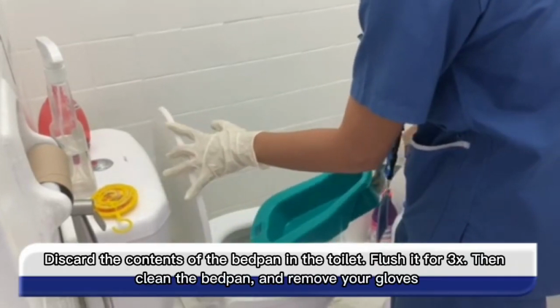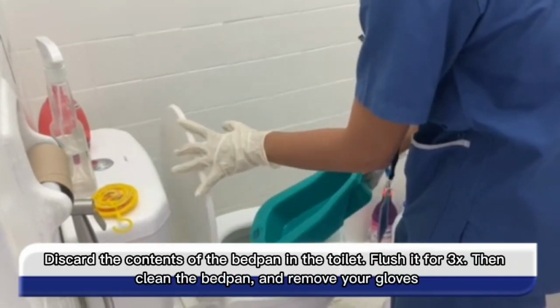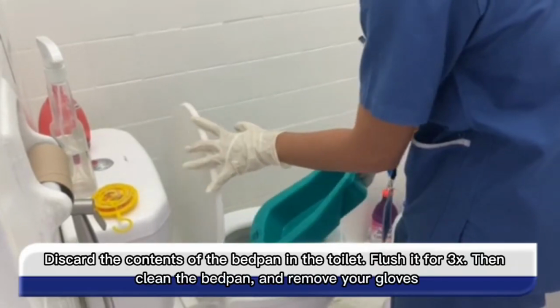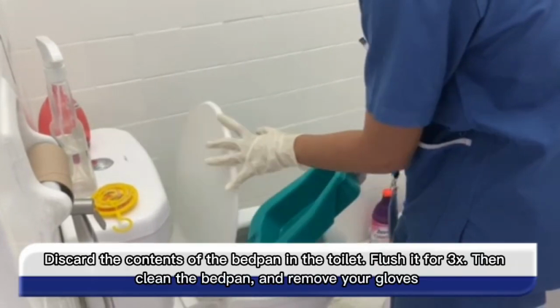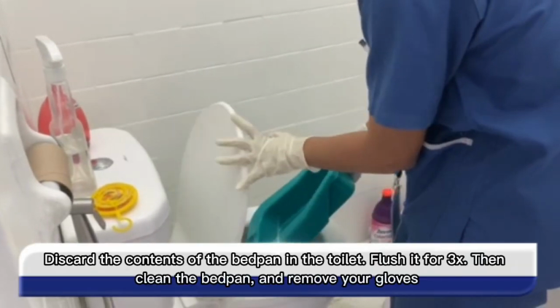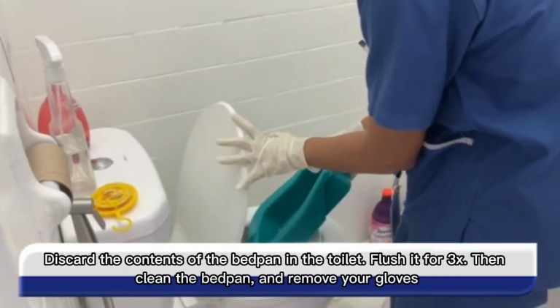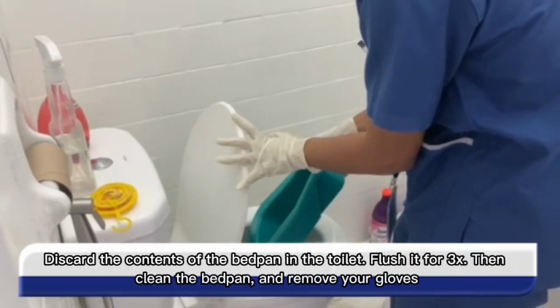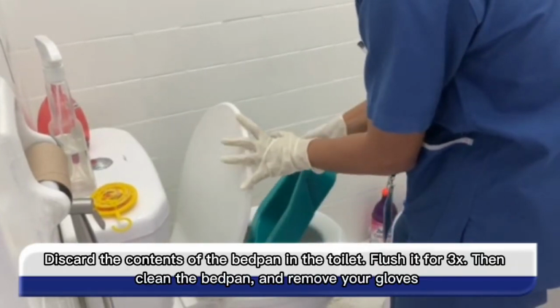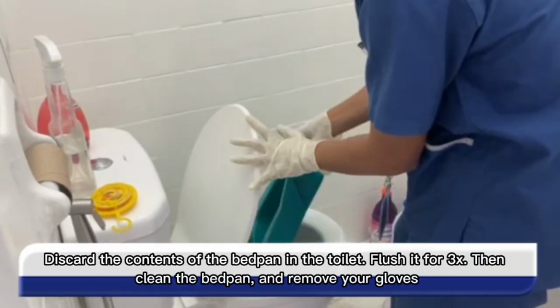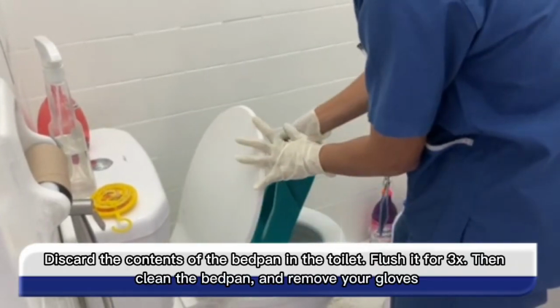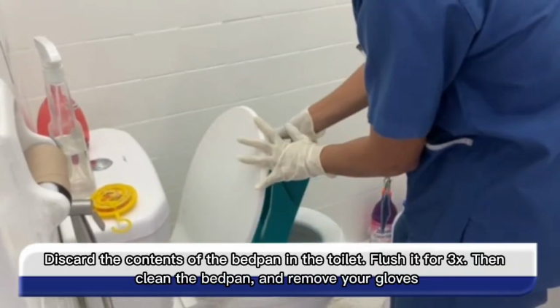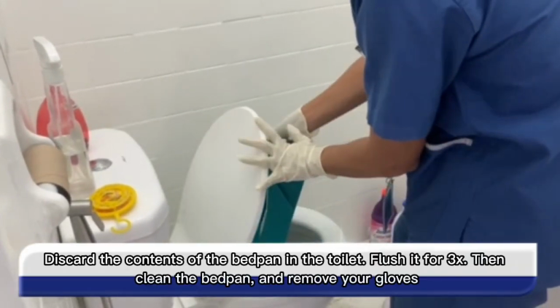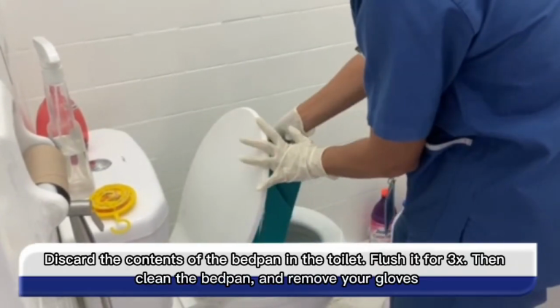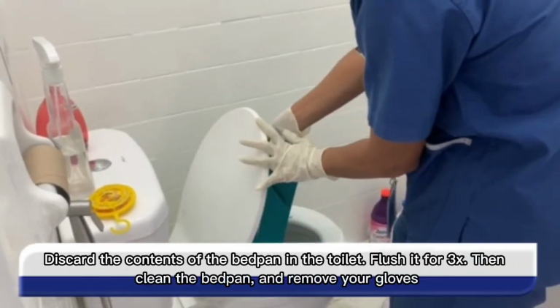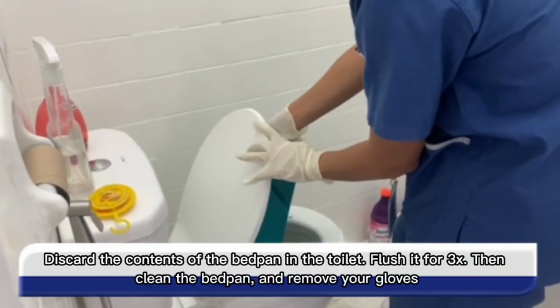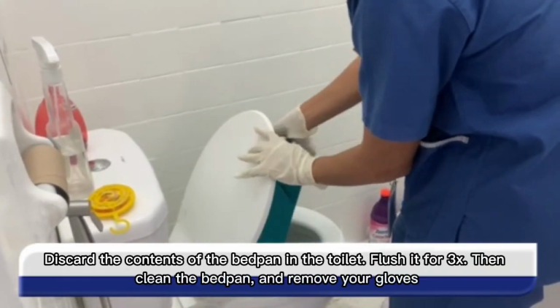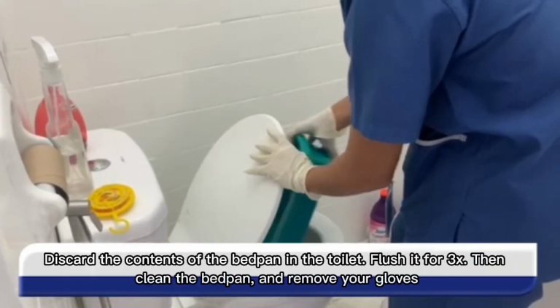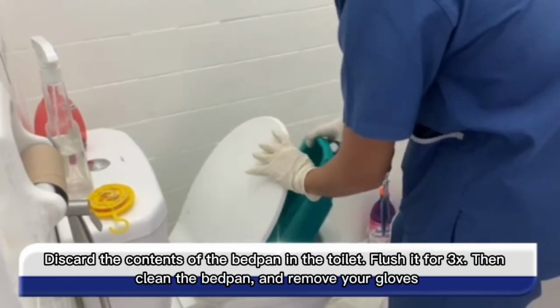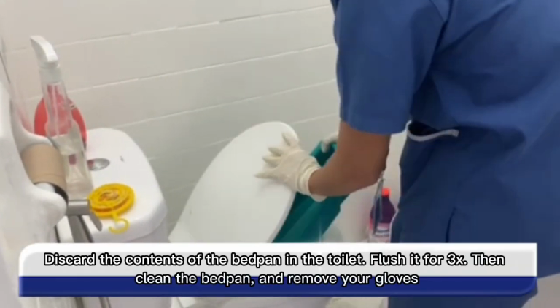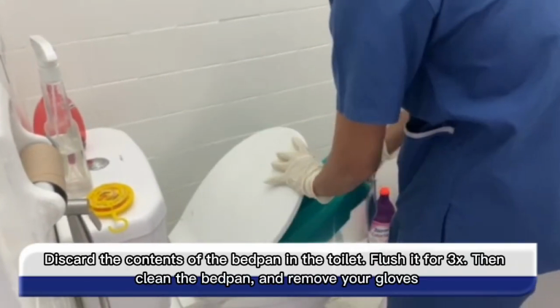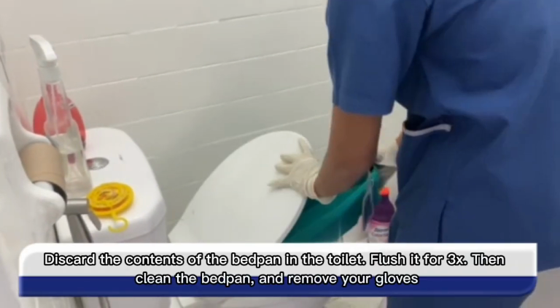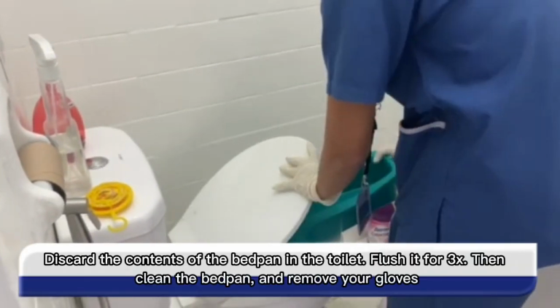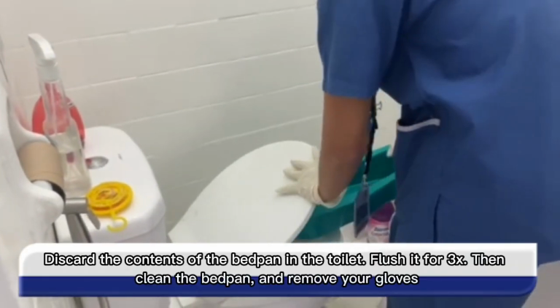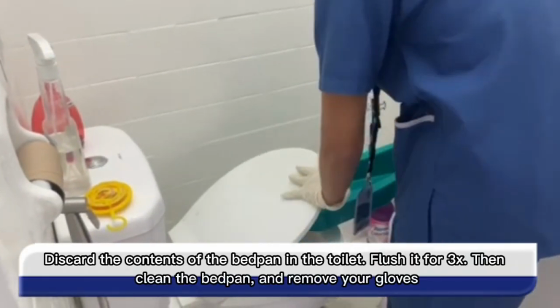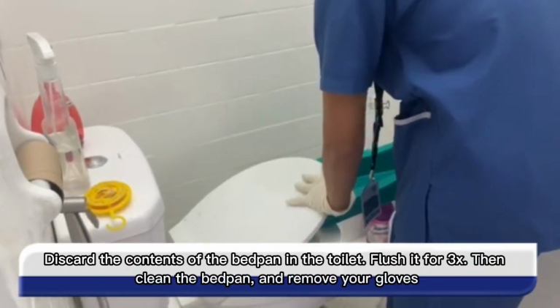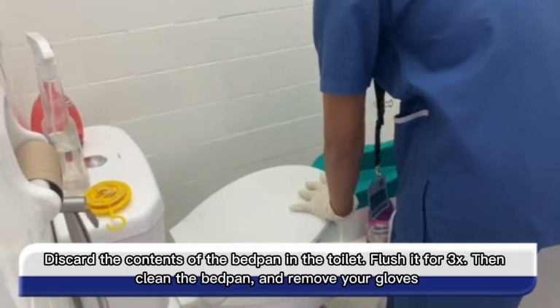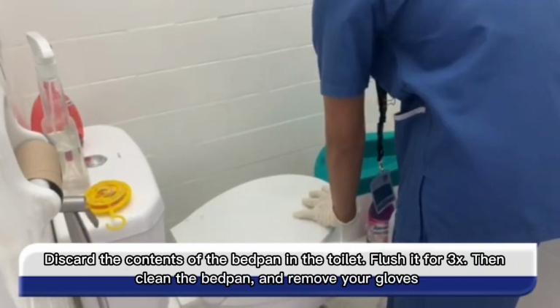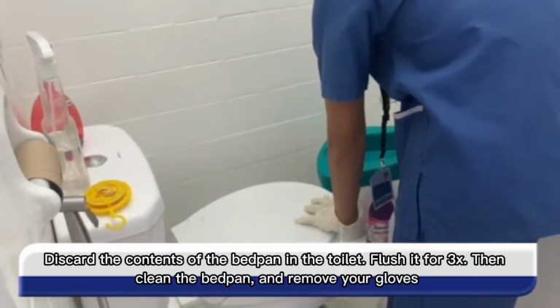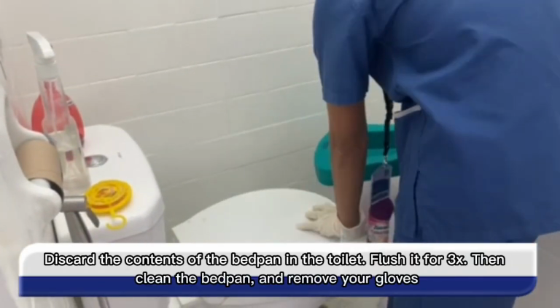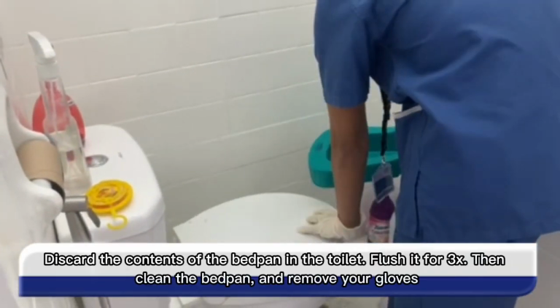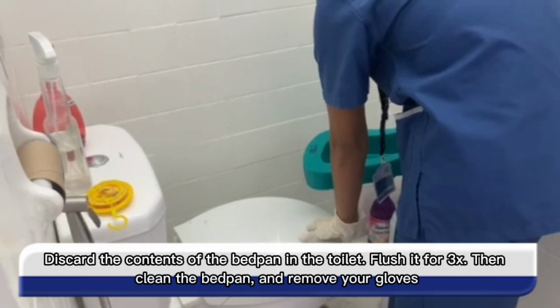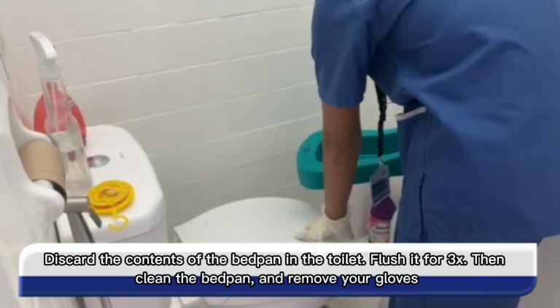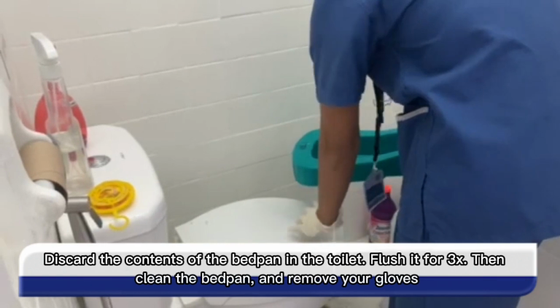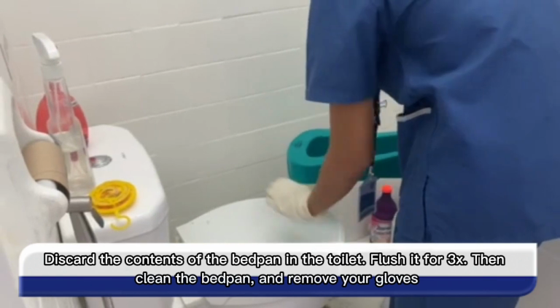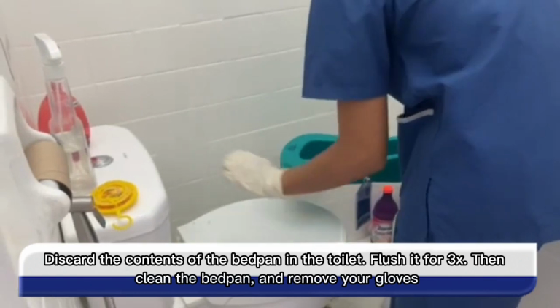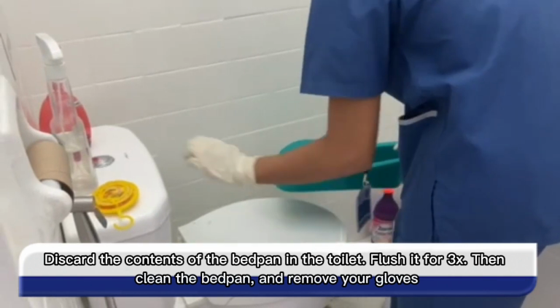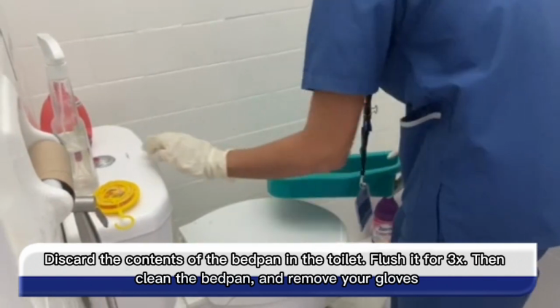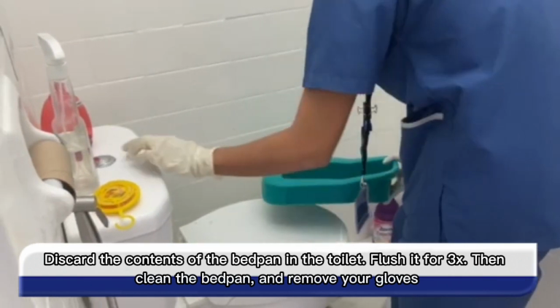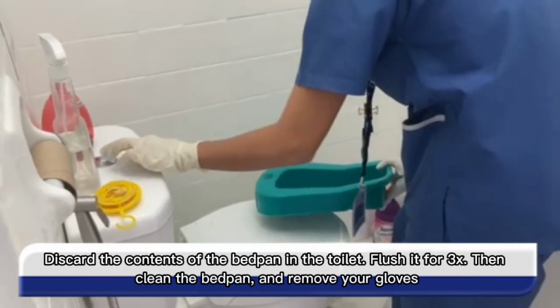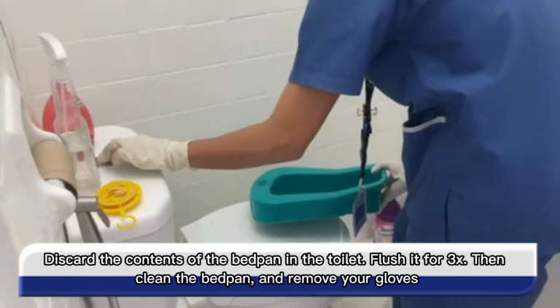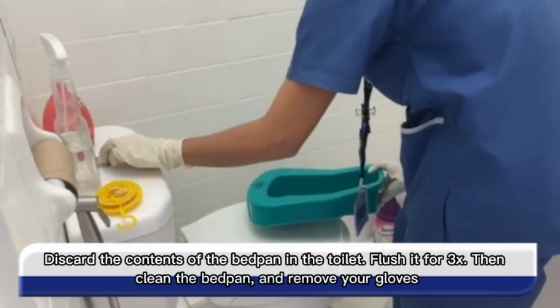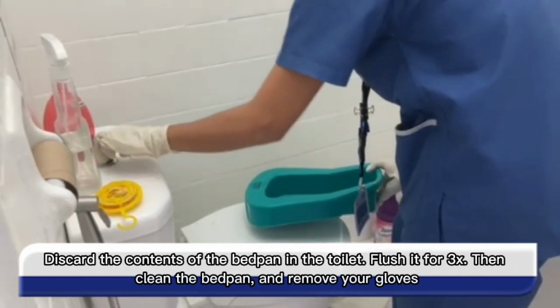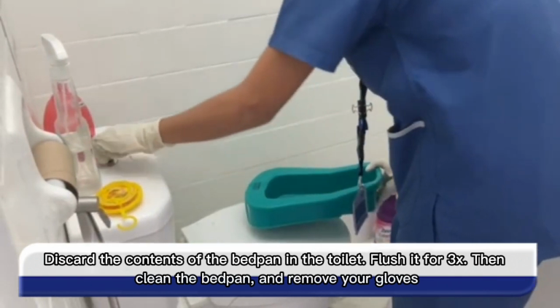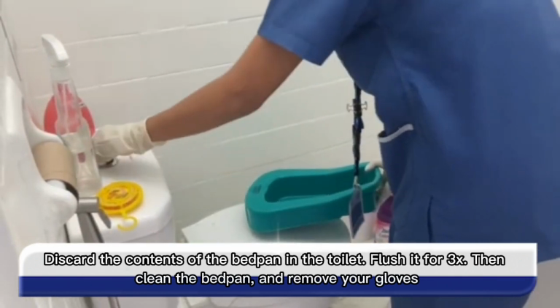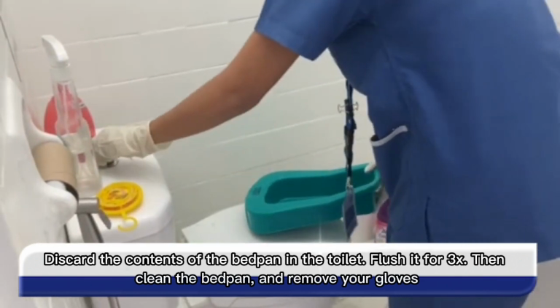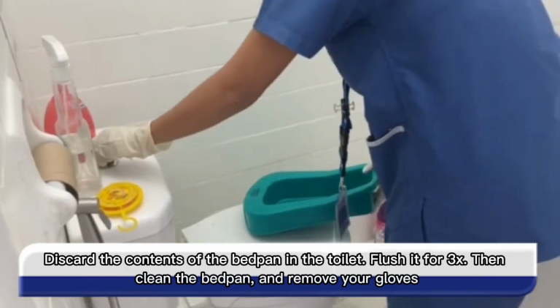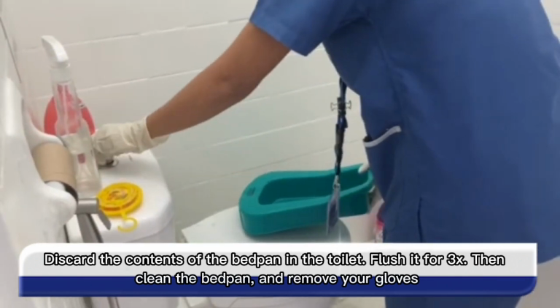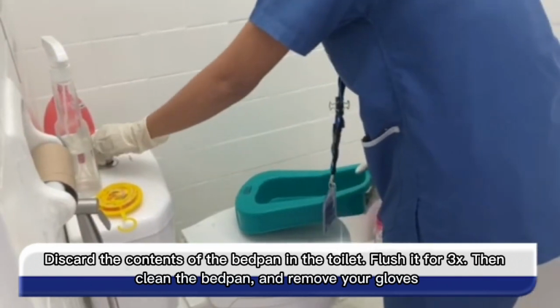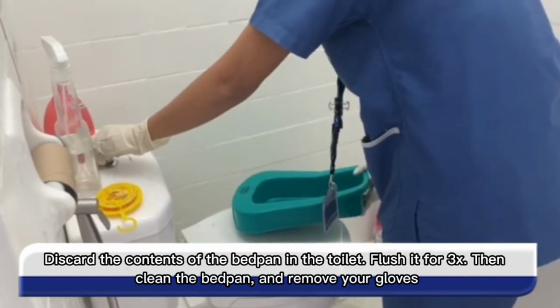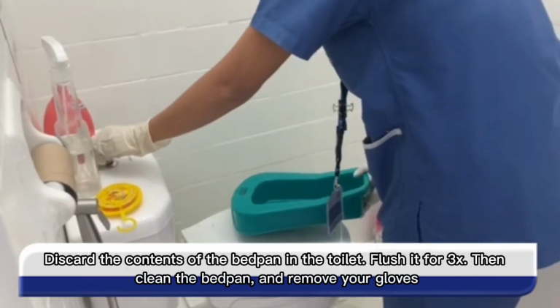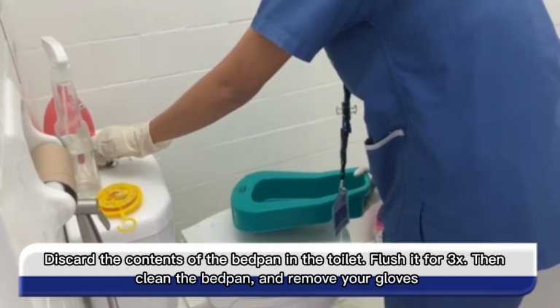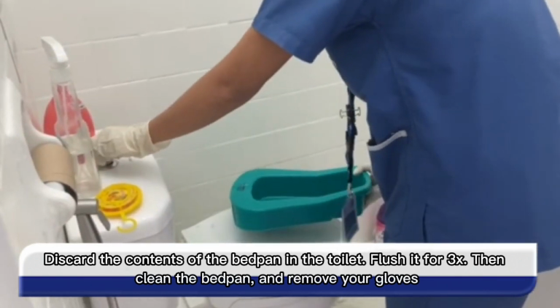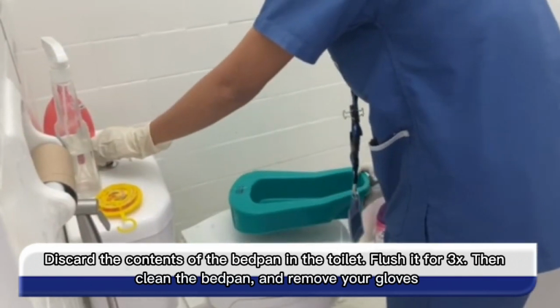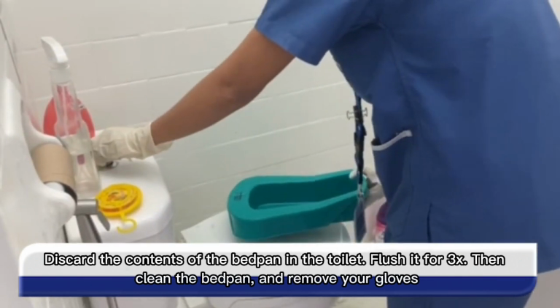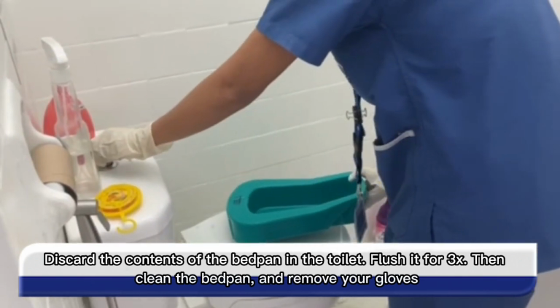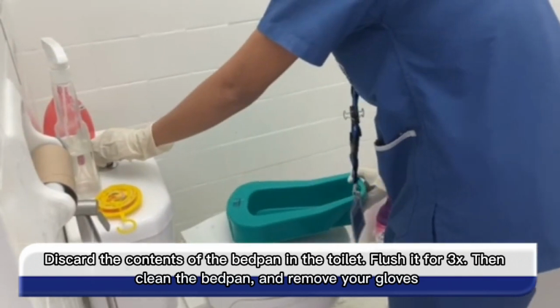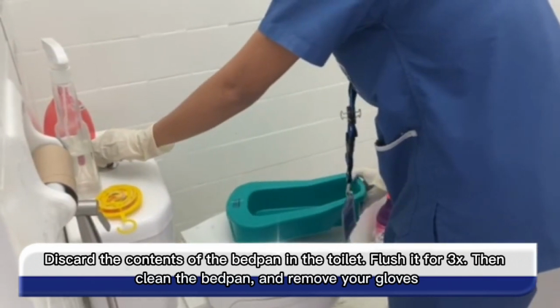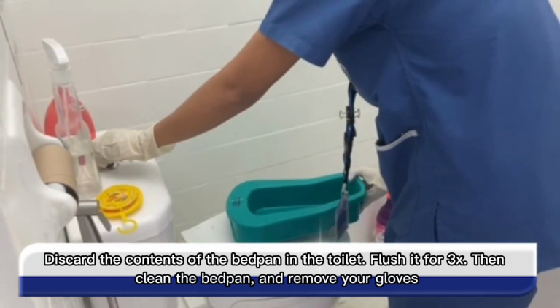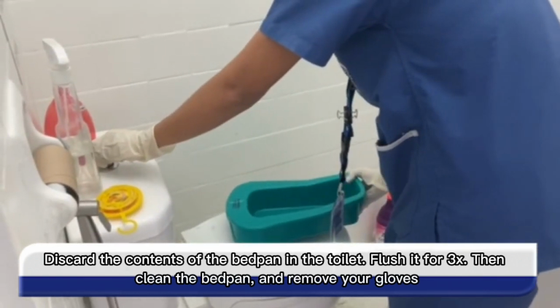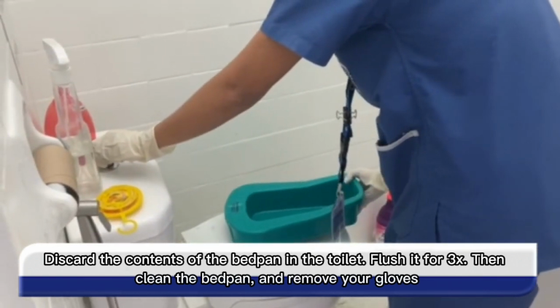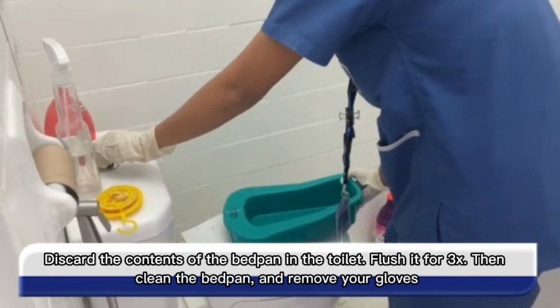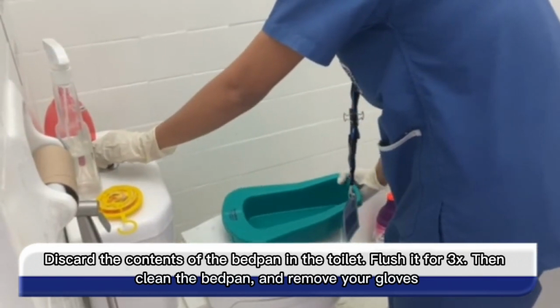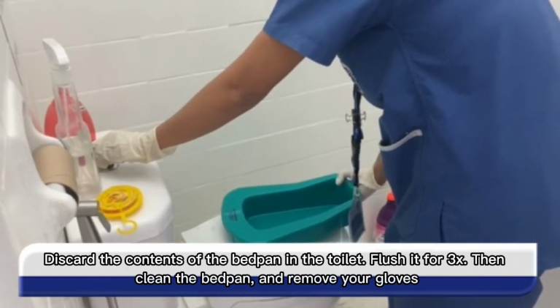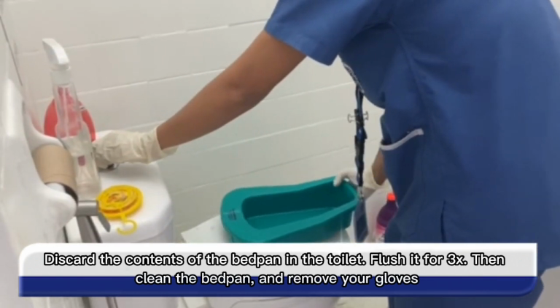Discard the contents of the bedpan in the toilet and flush it three times. Then clean the bedpan and remove your gloves.